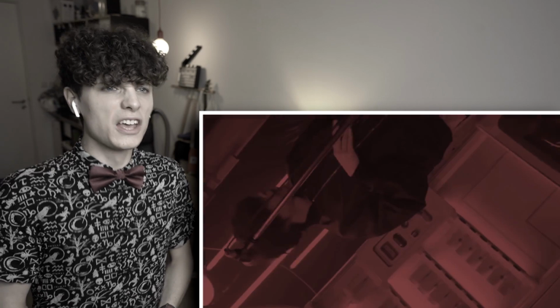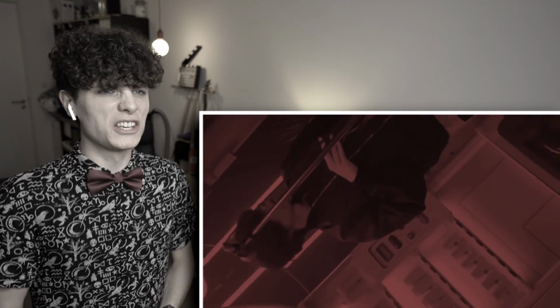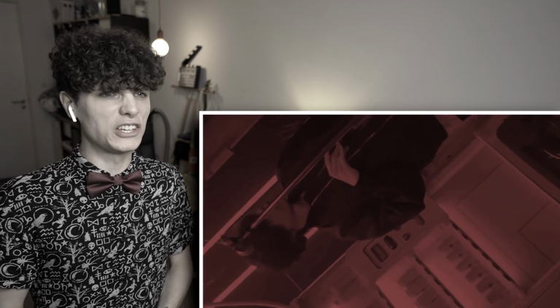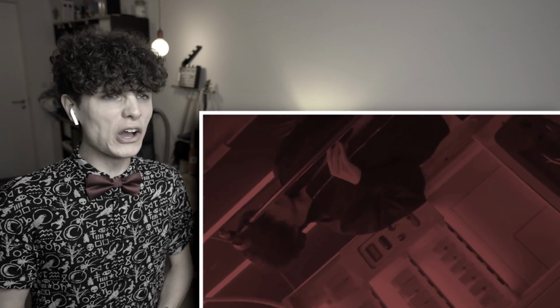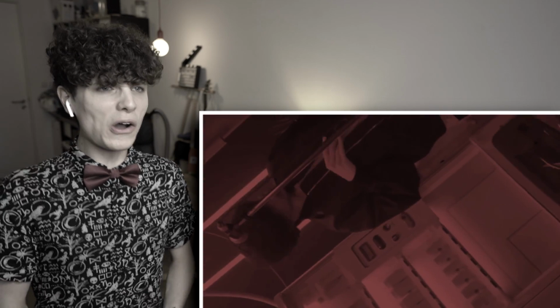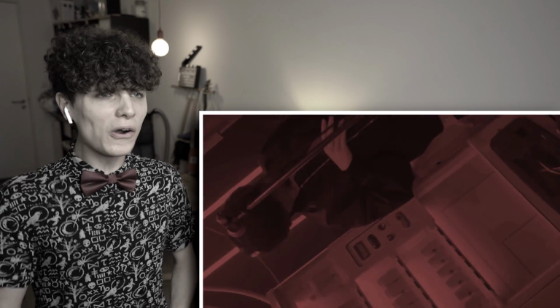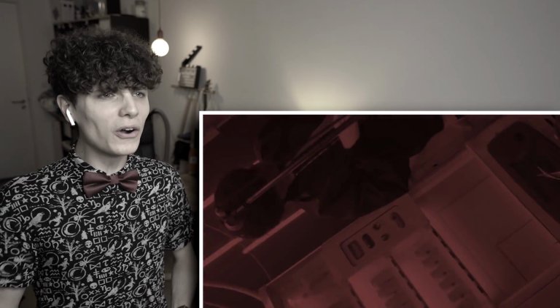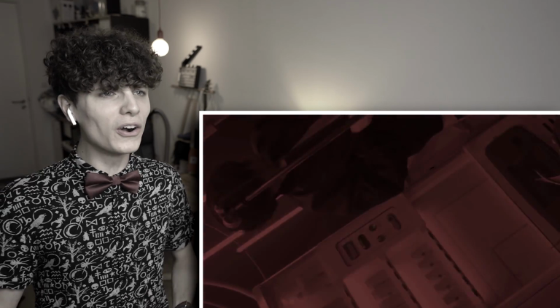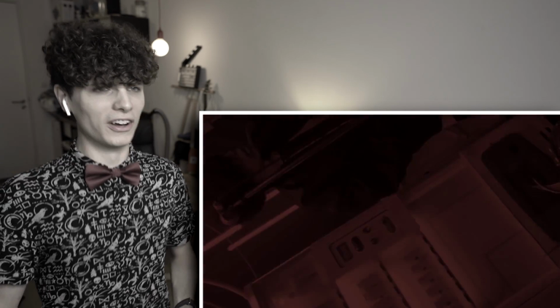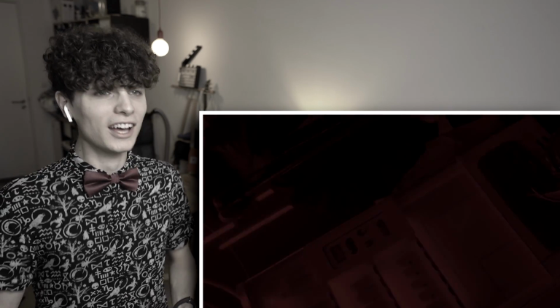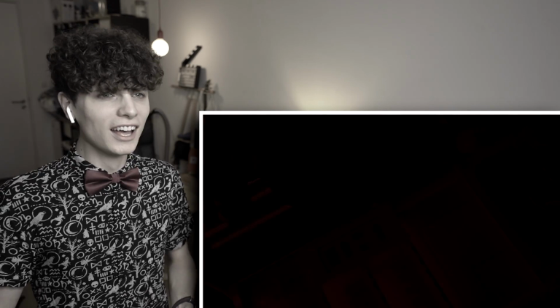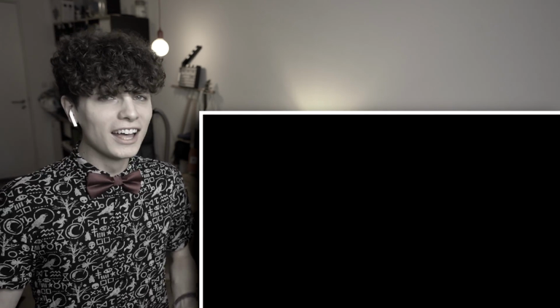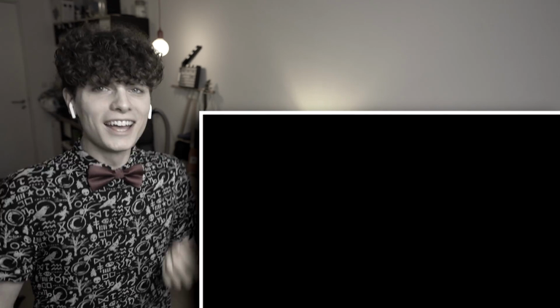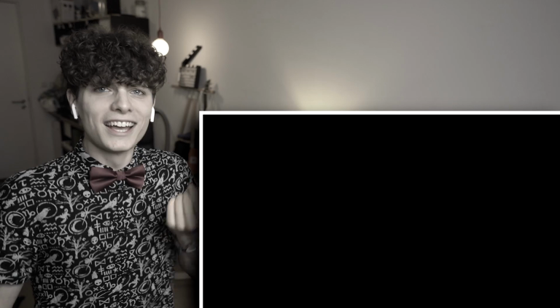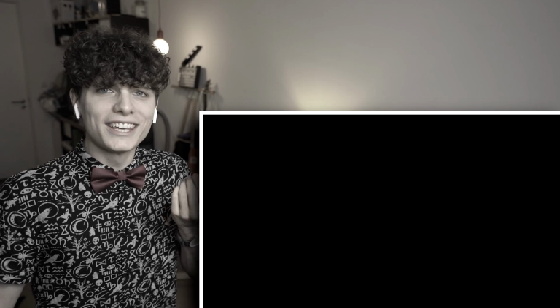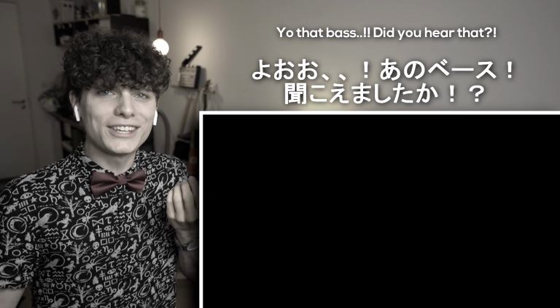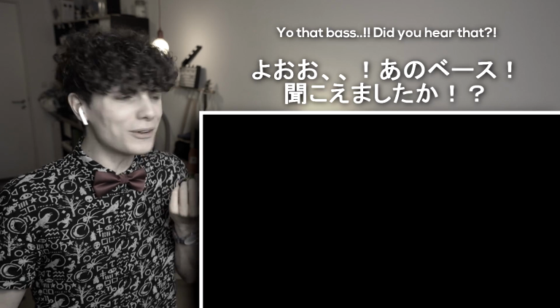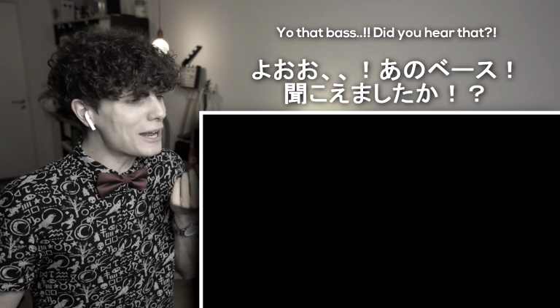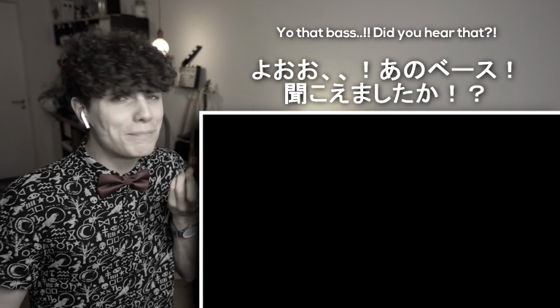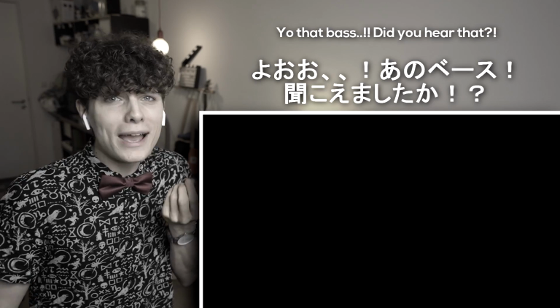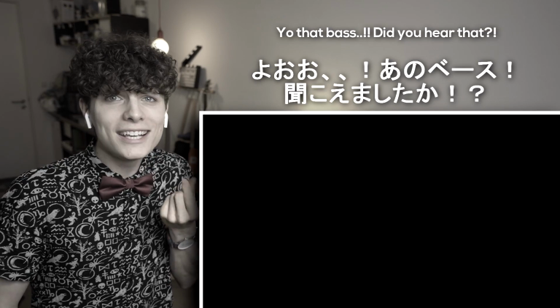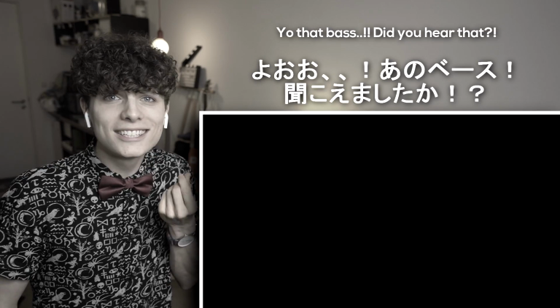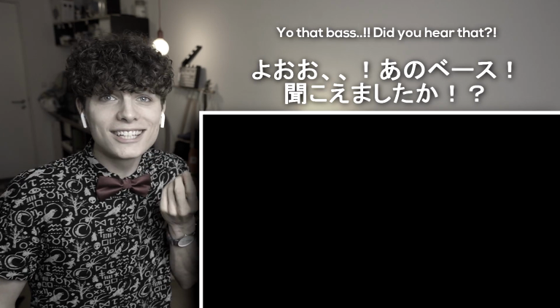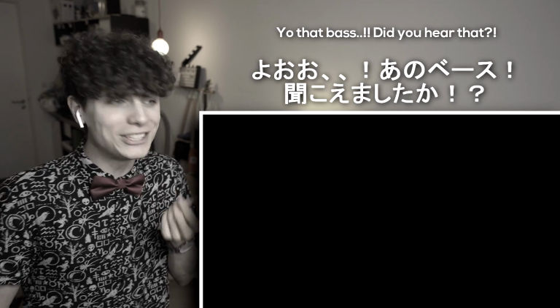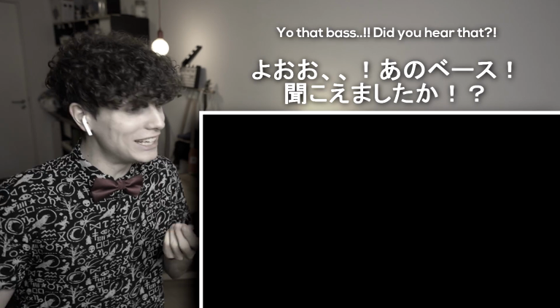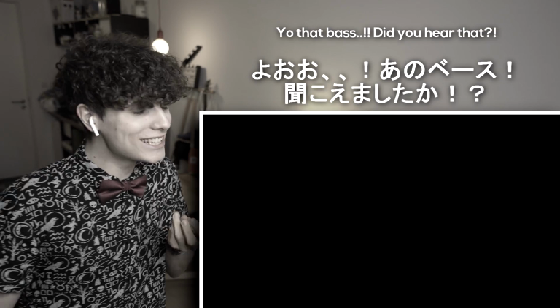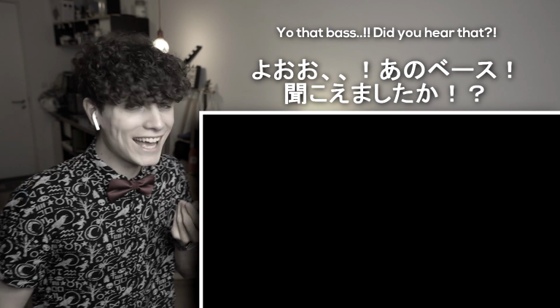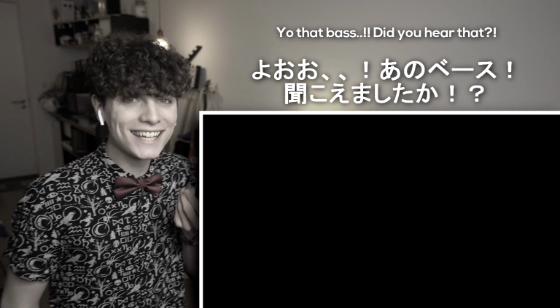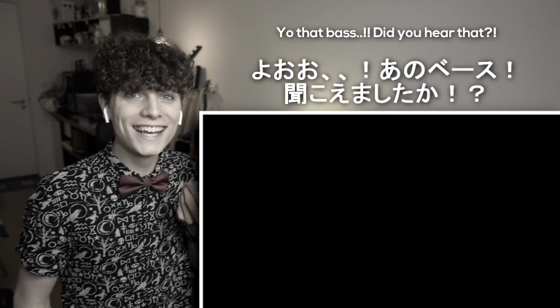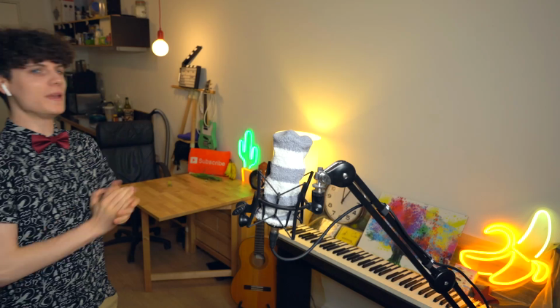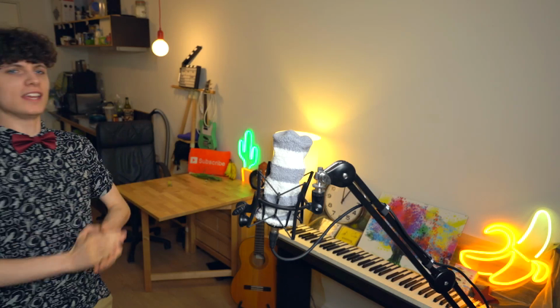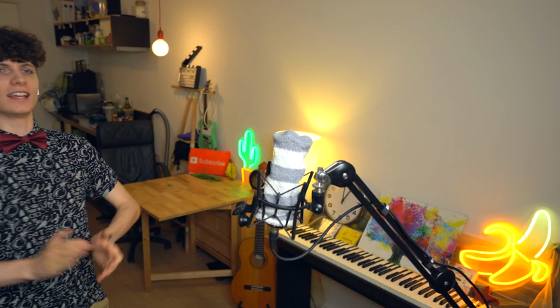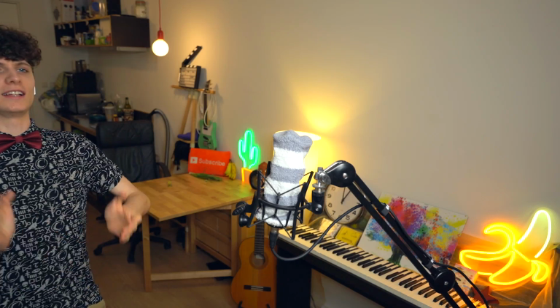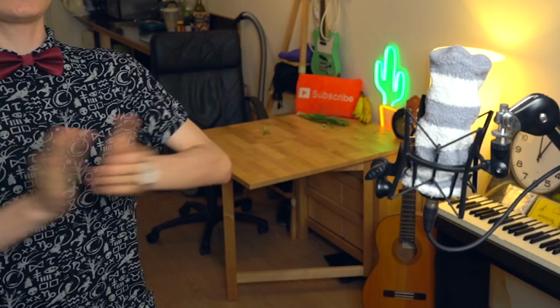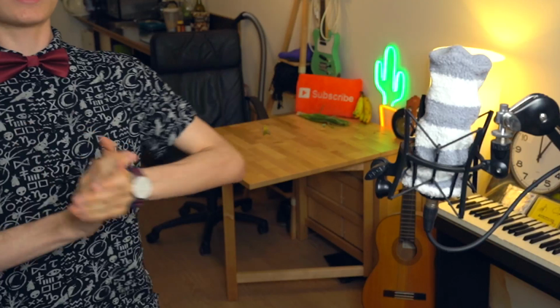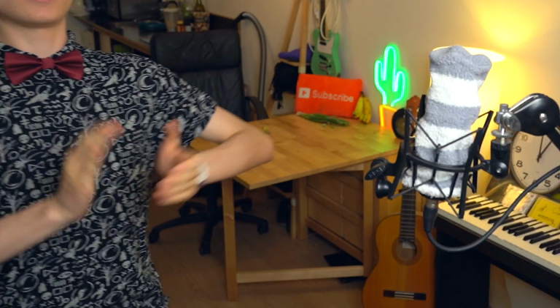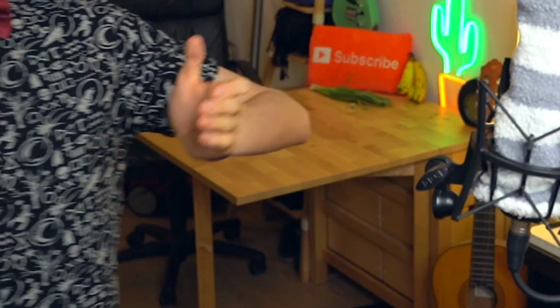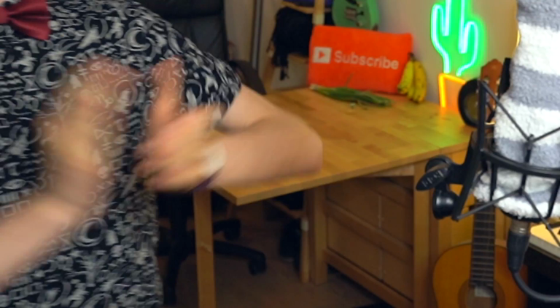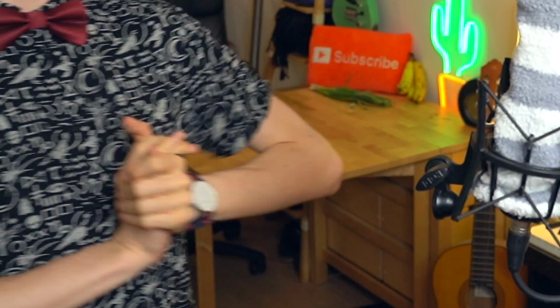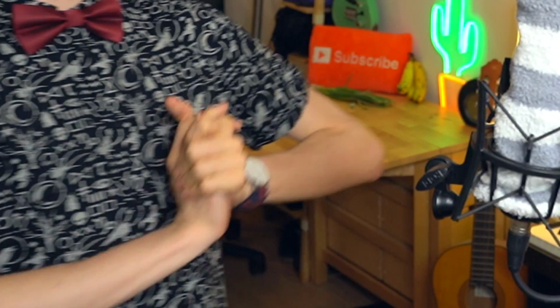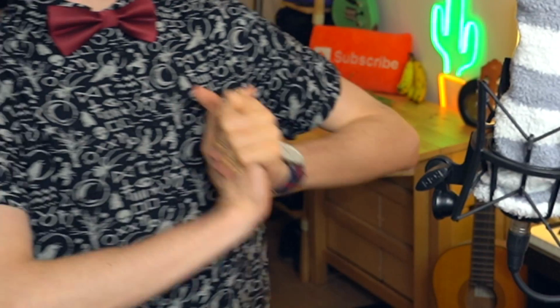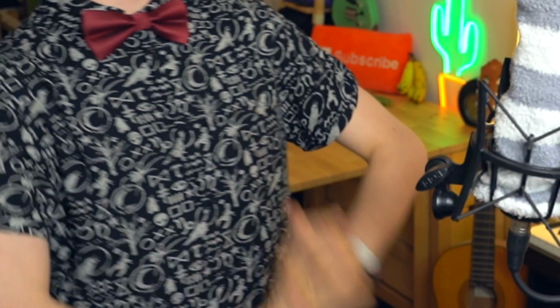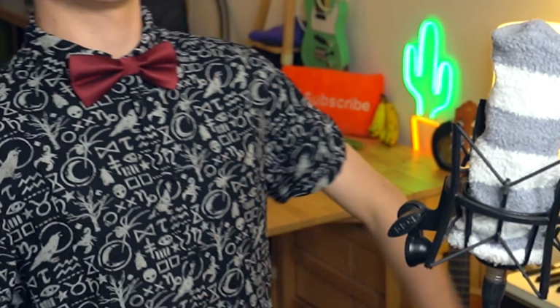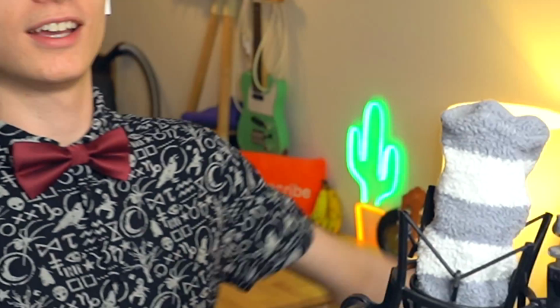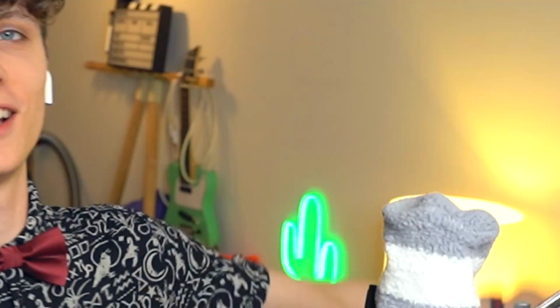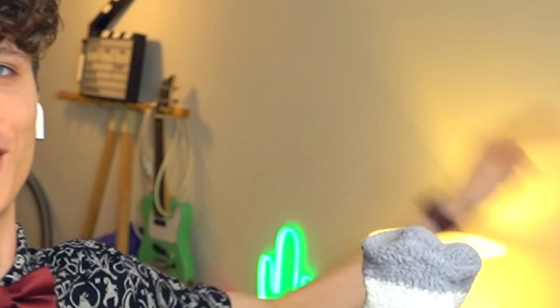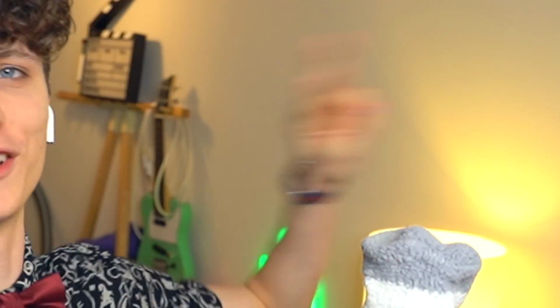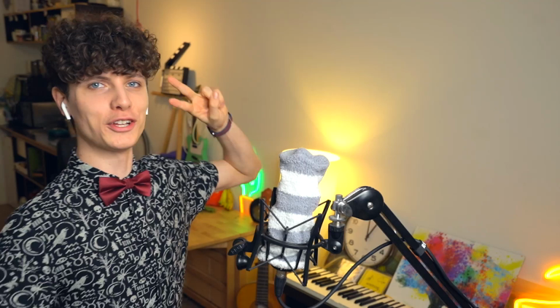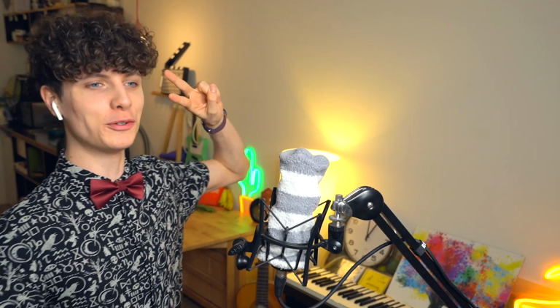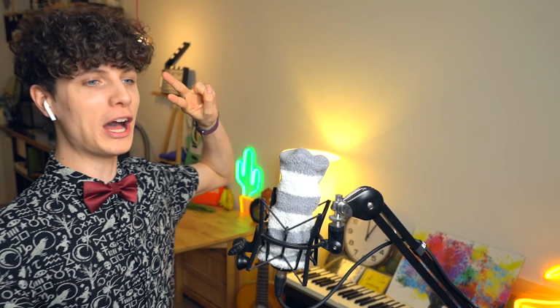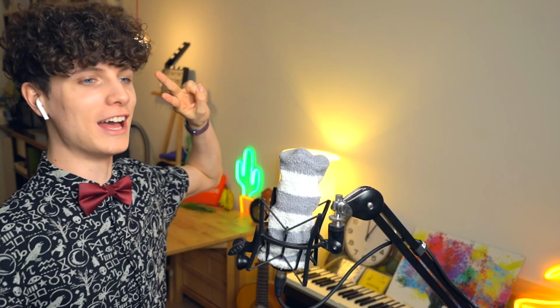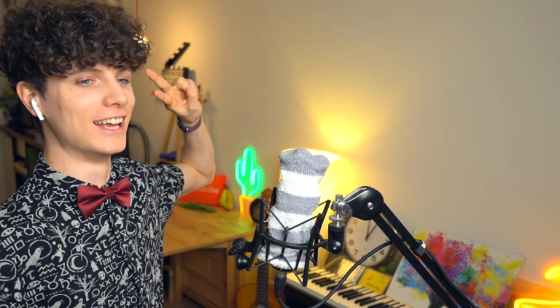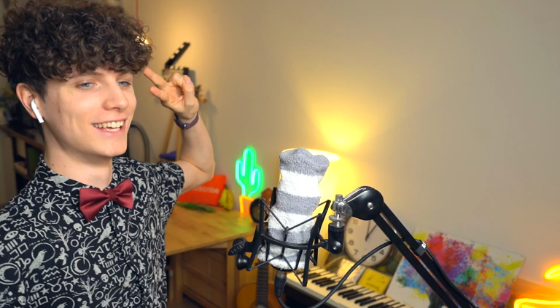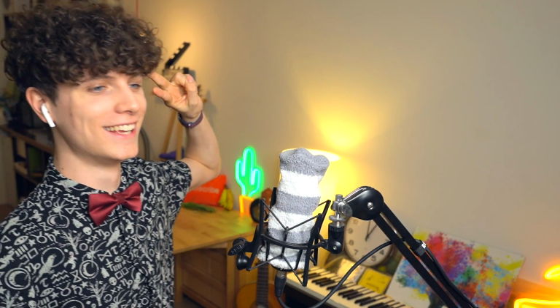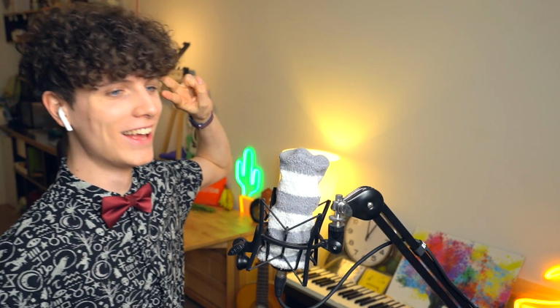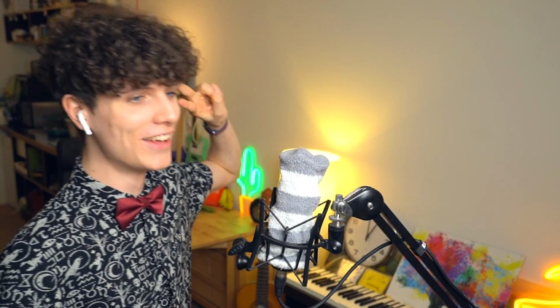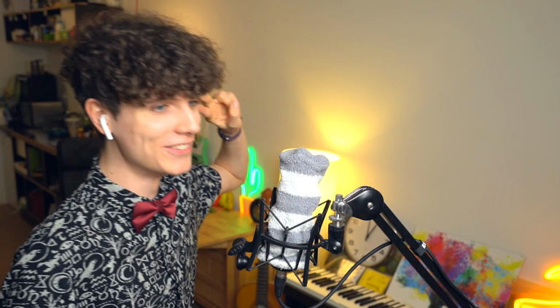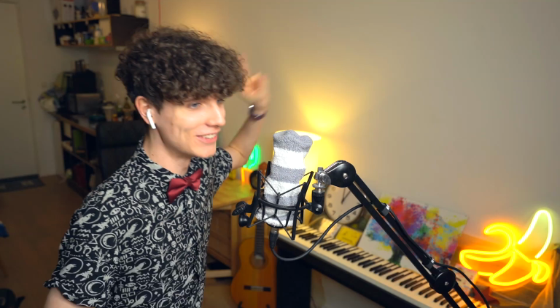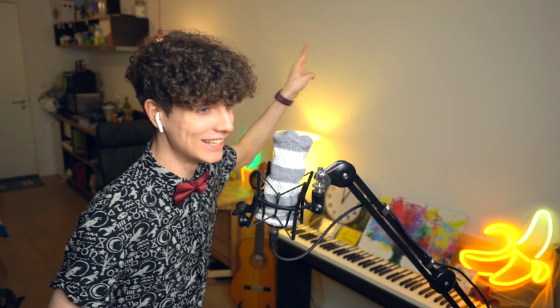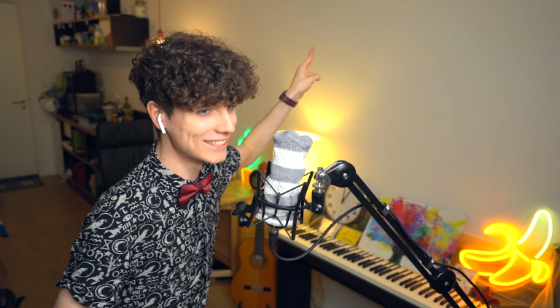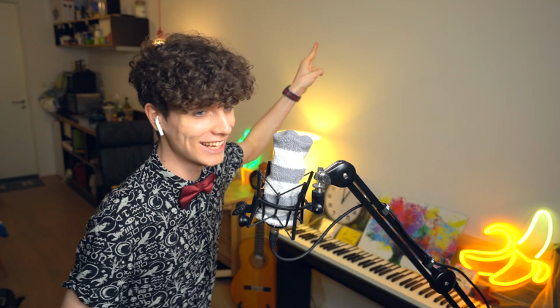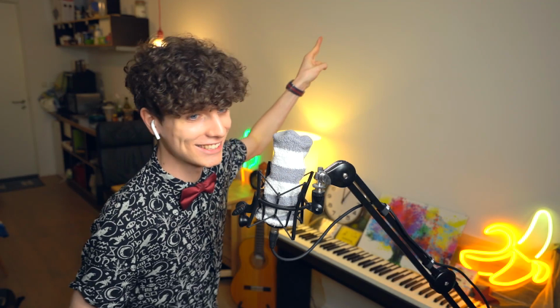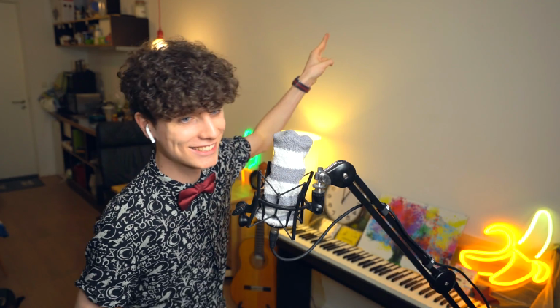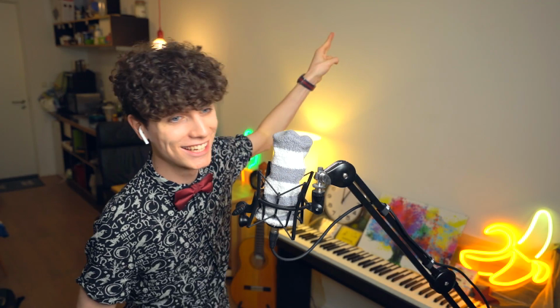Yo, you're that bass! Did you hear that? Mina-san! Konnichiwa! Fennixu desu!